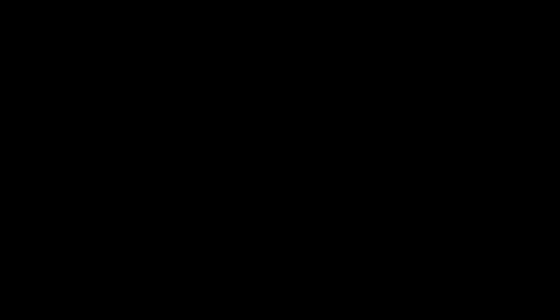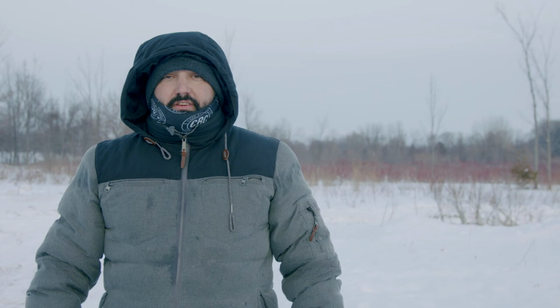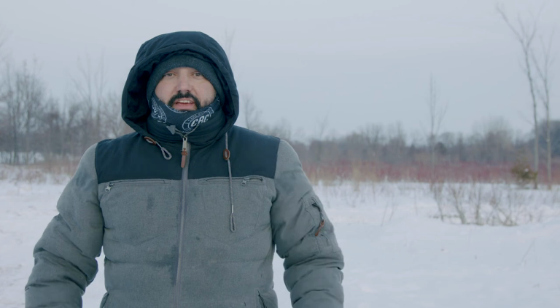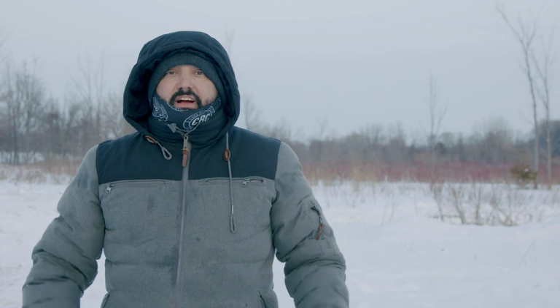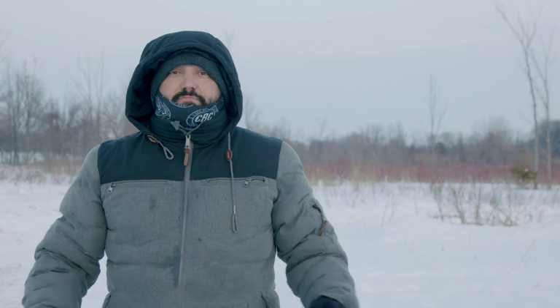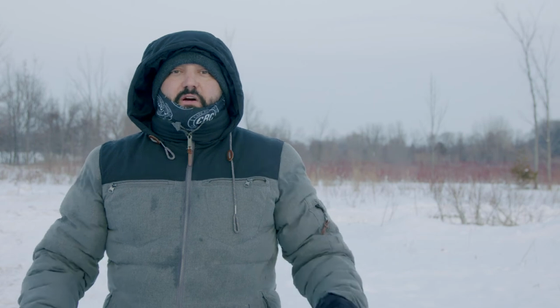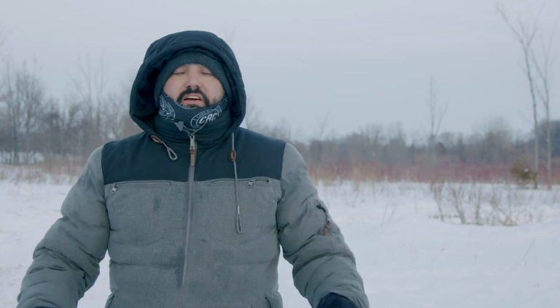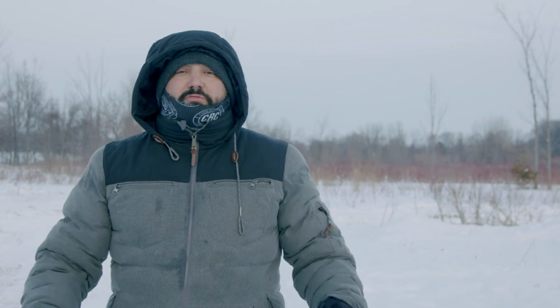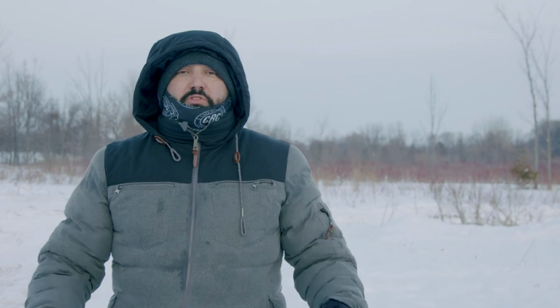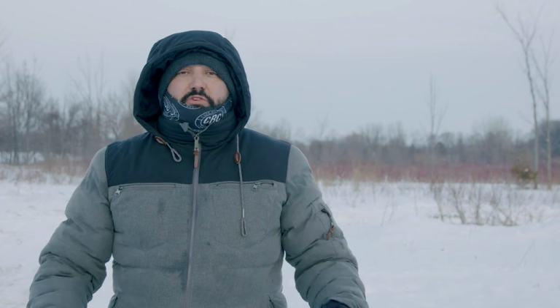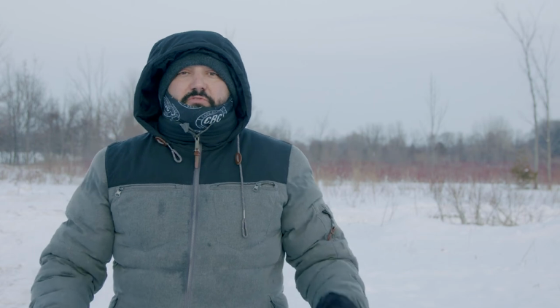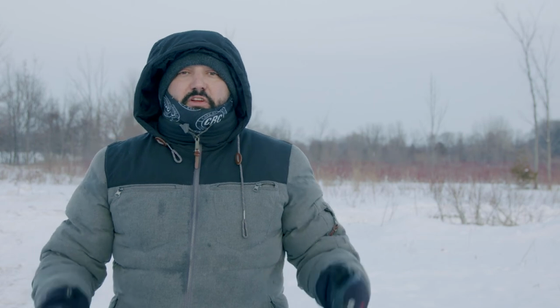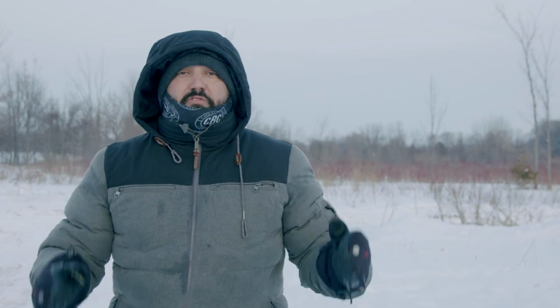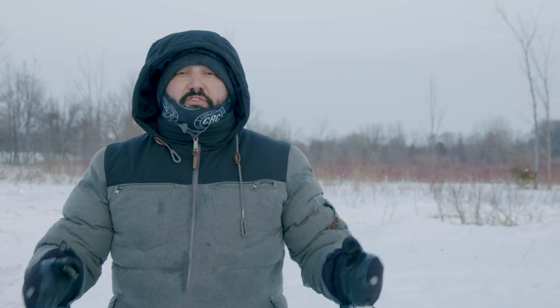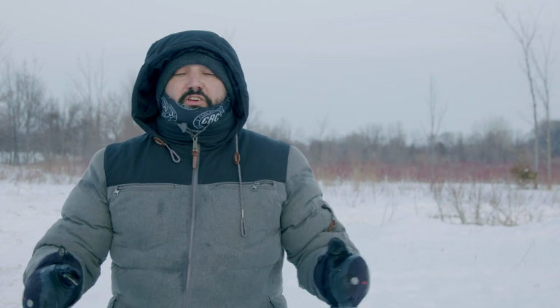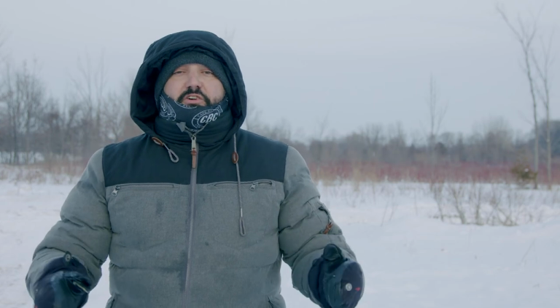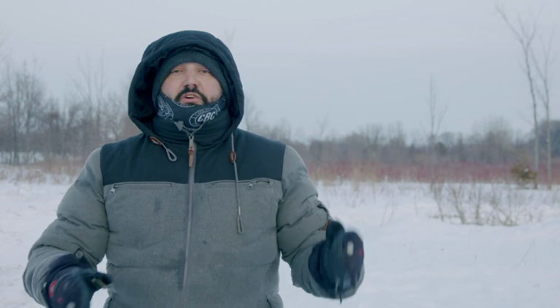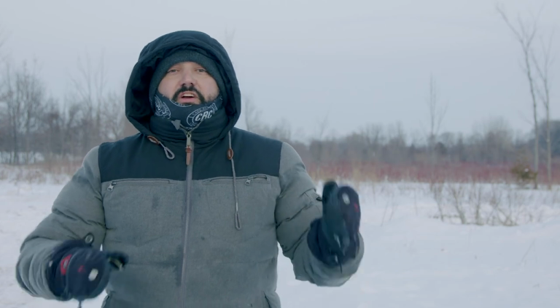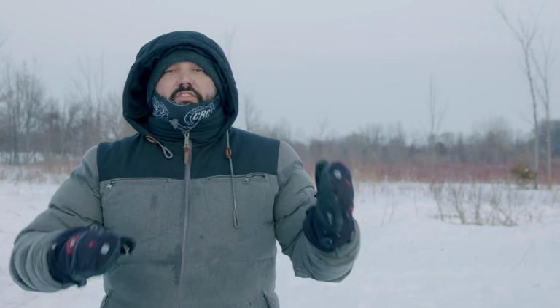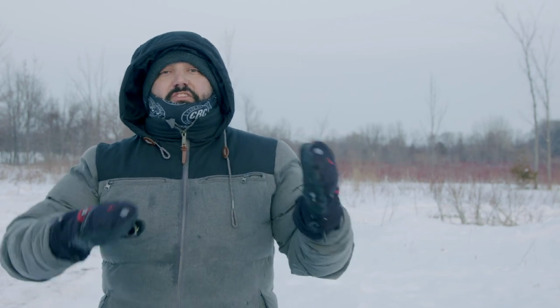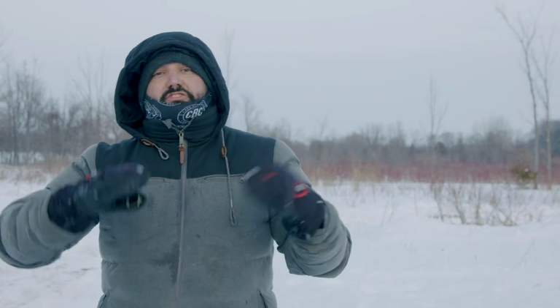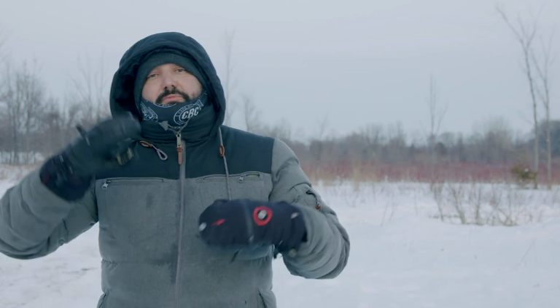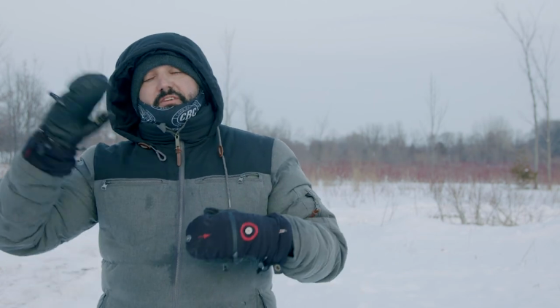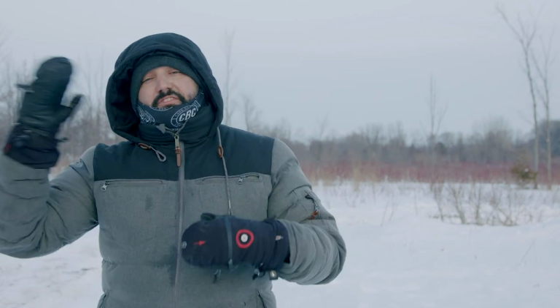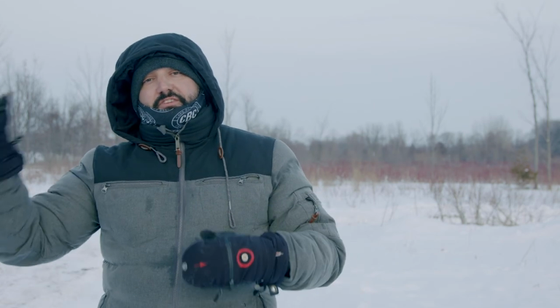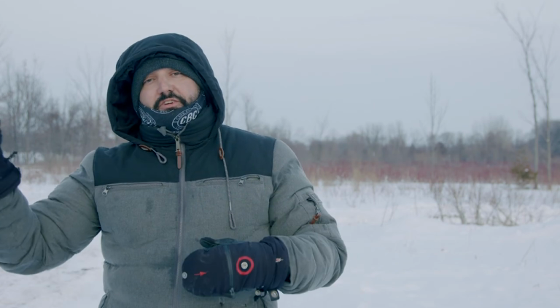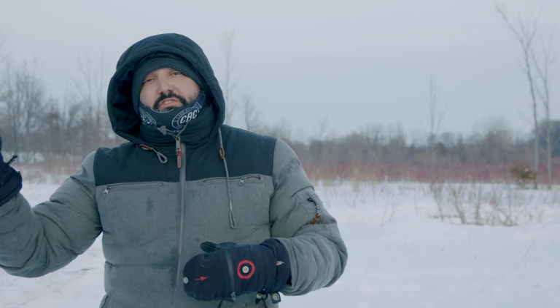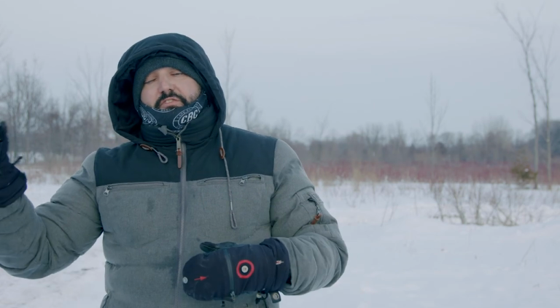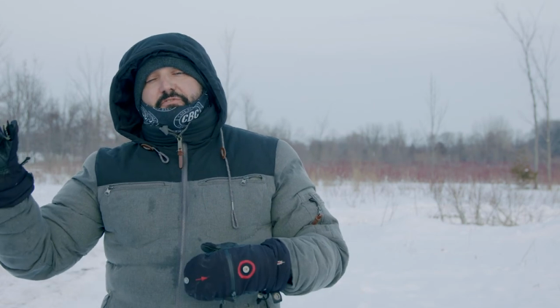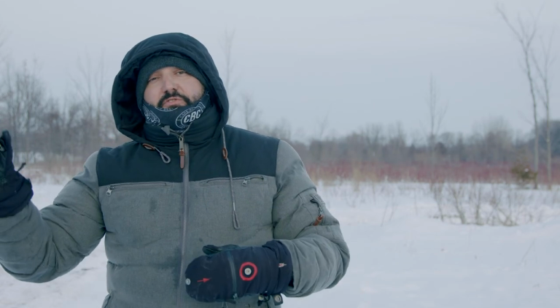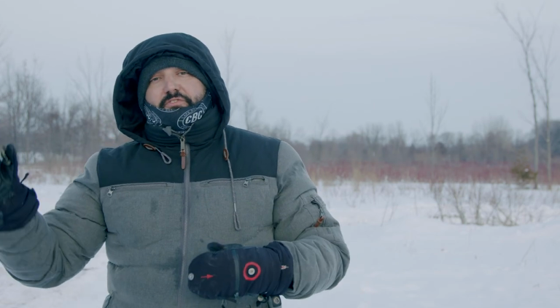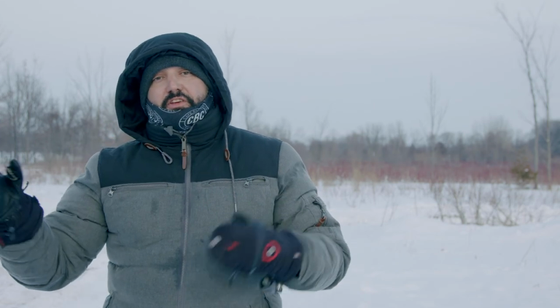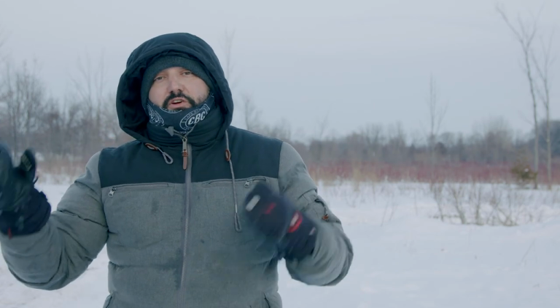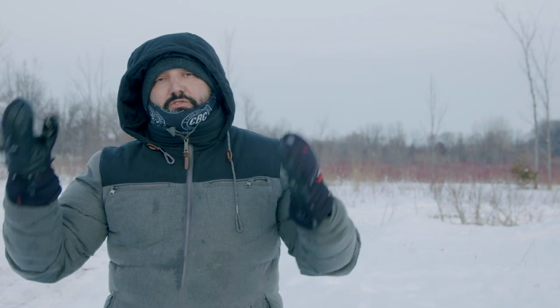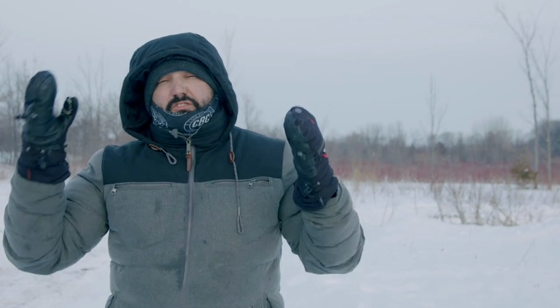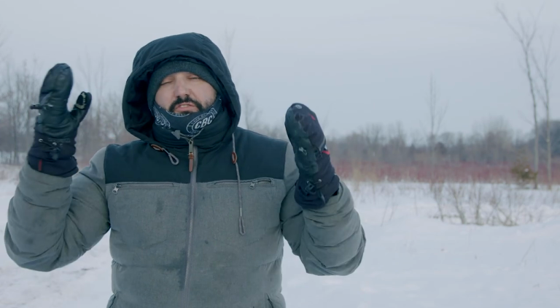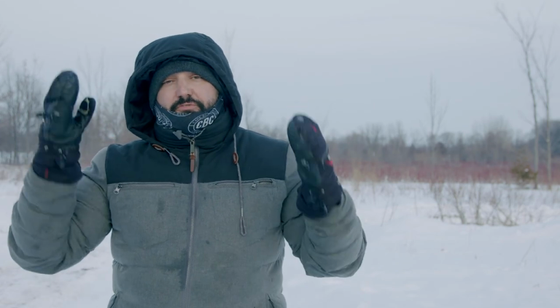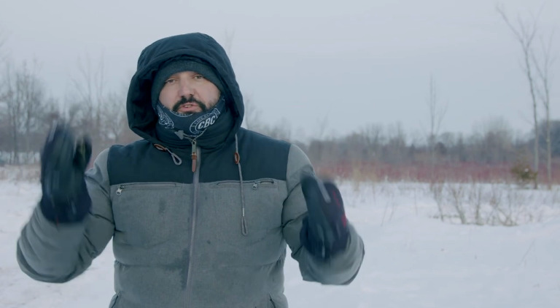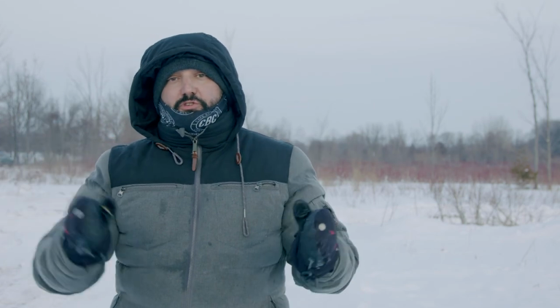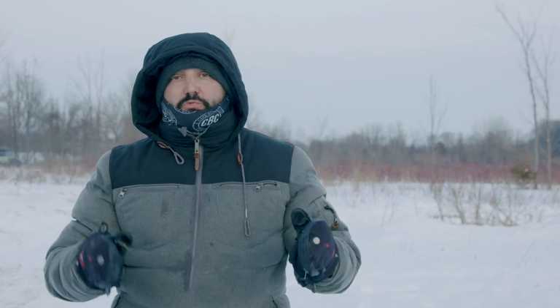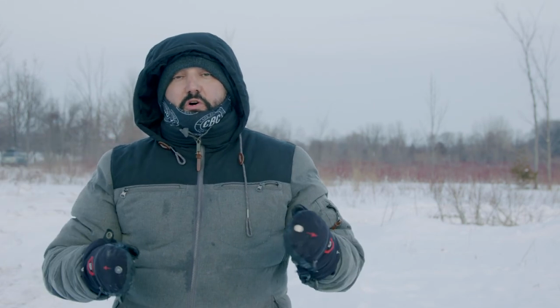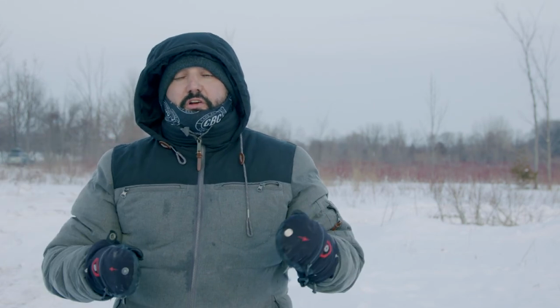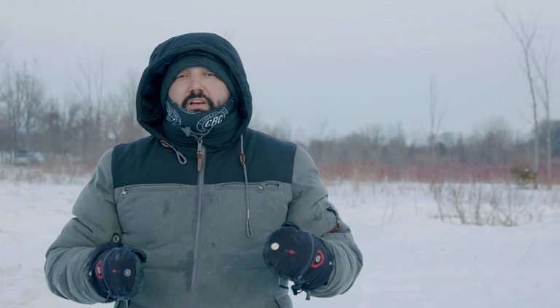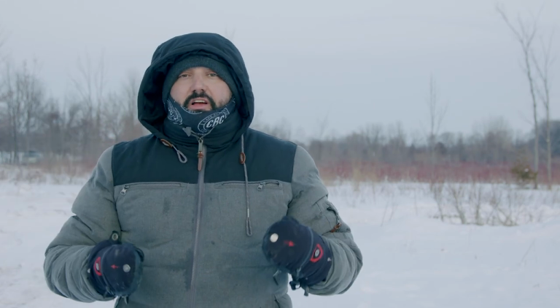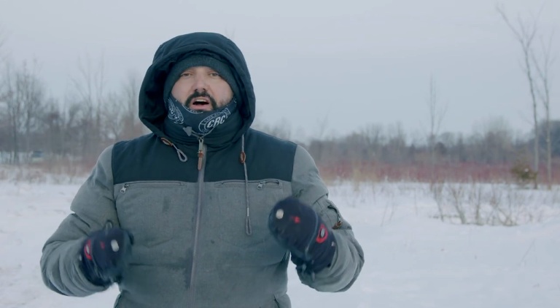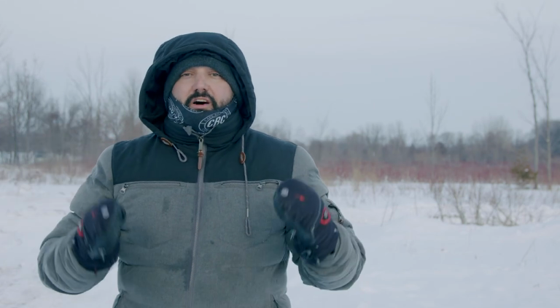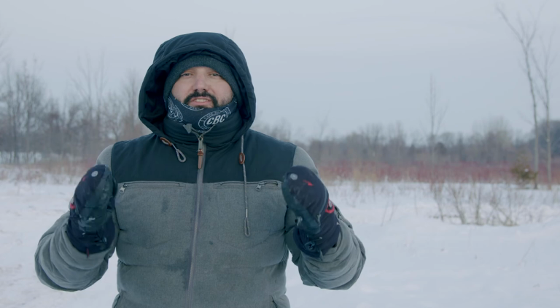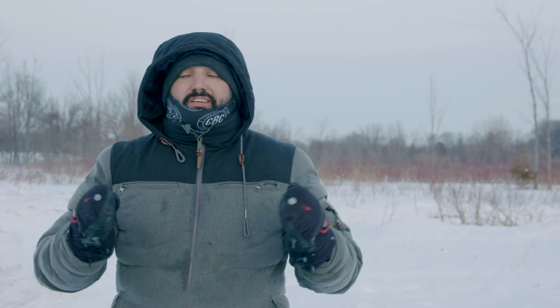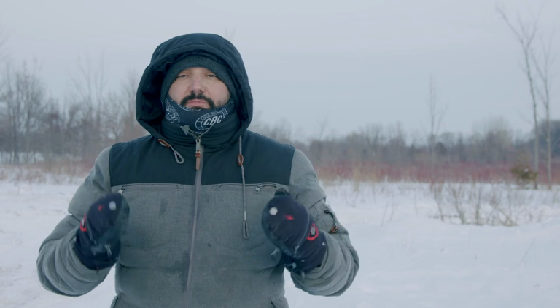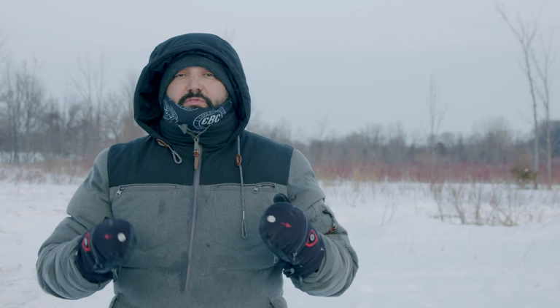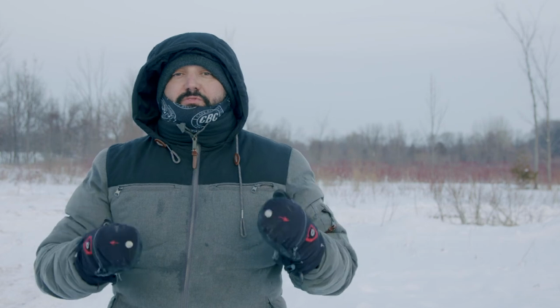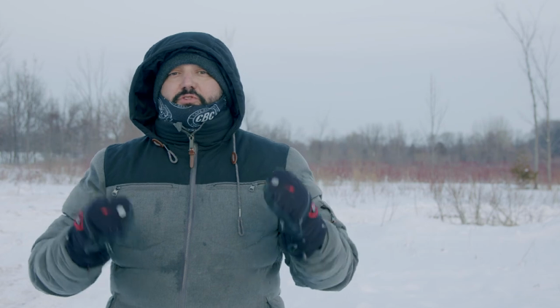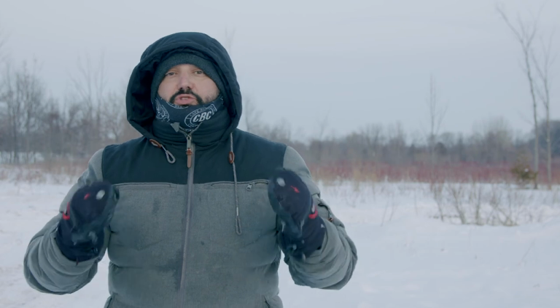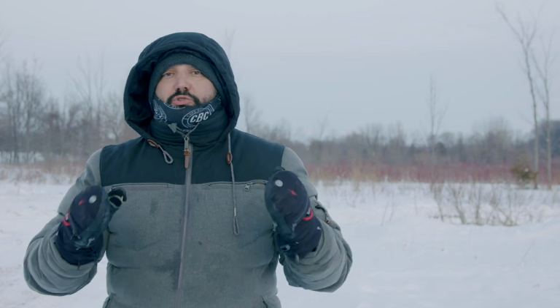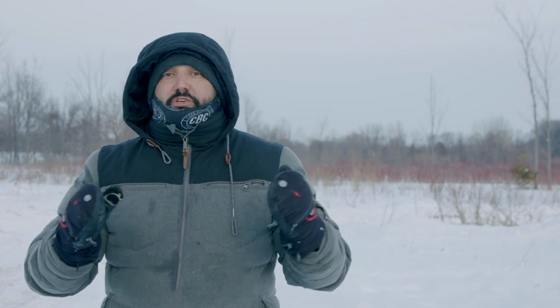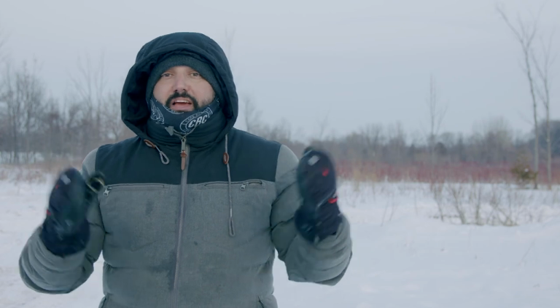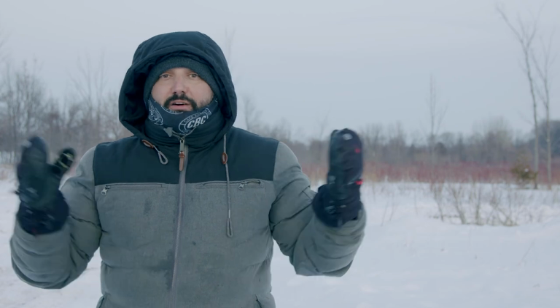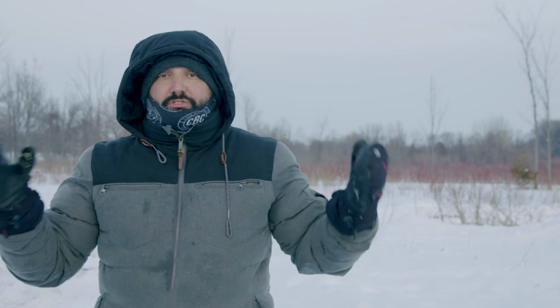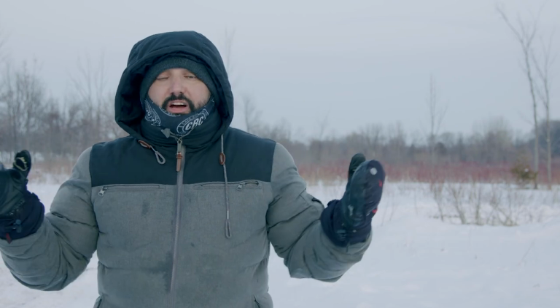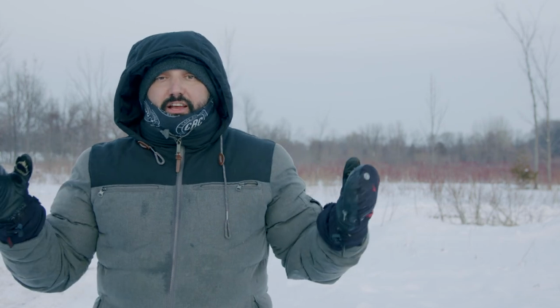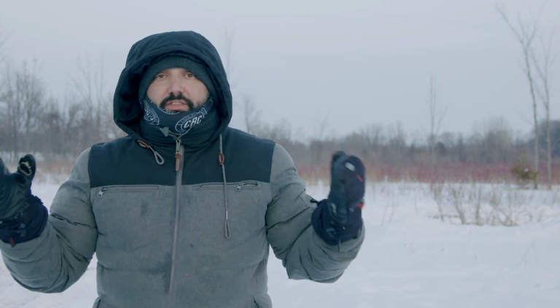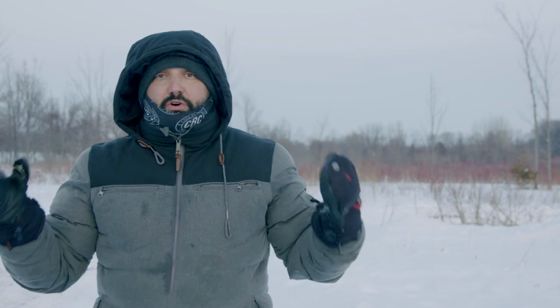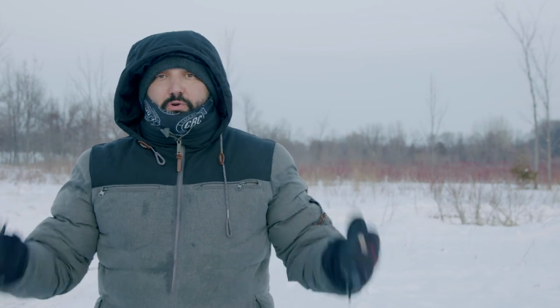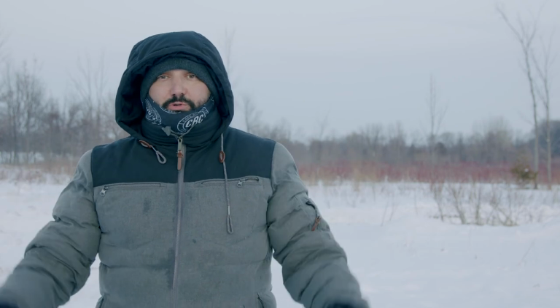Hey guys, Brian Hunt here for another video. This is going to be a series — this is the first one on tips for shooting outside in the cold.